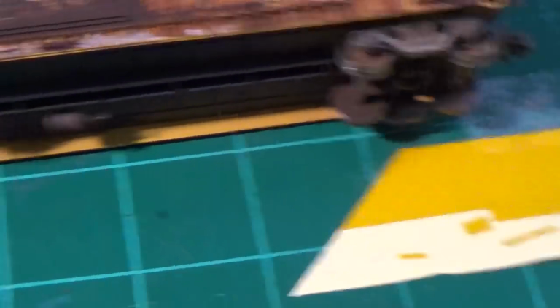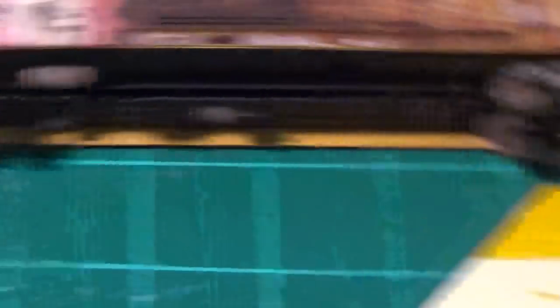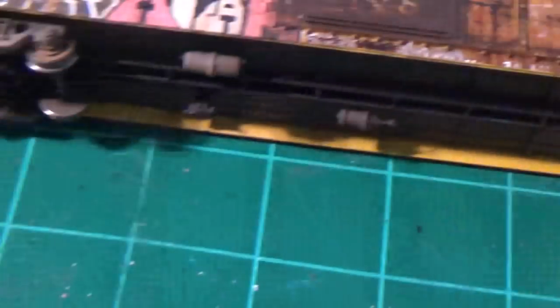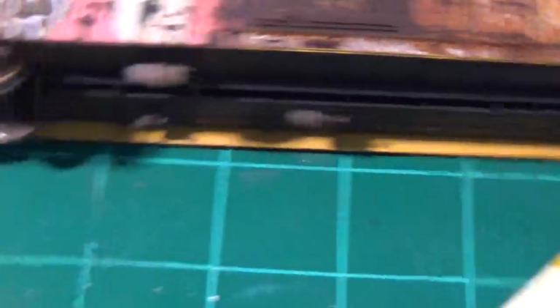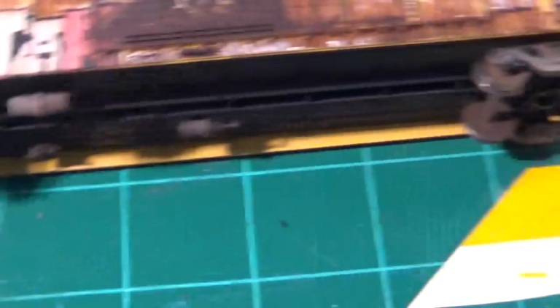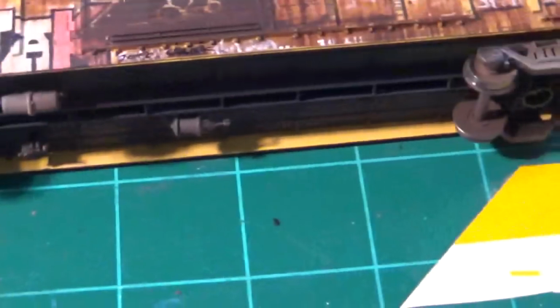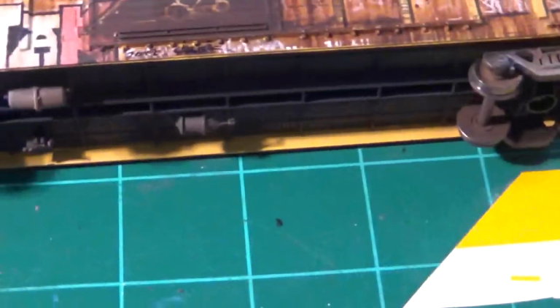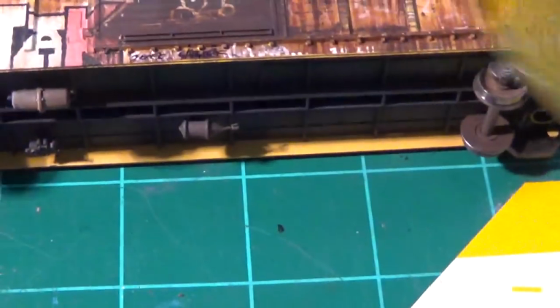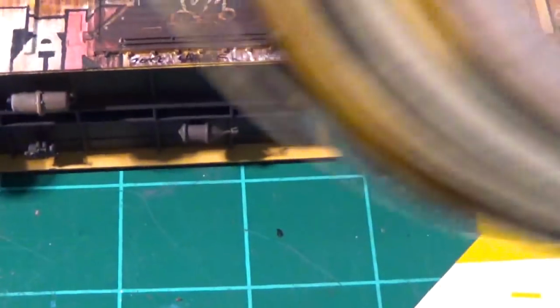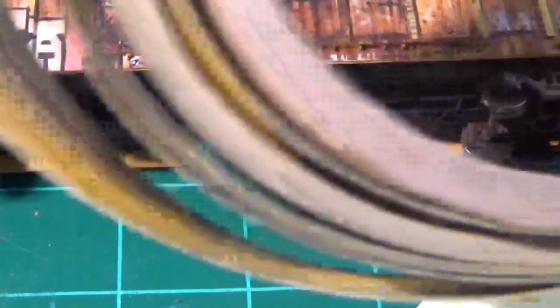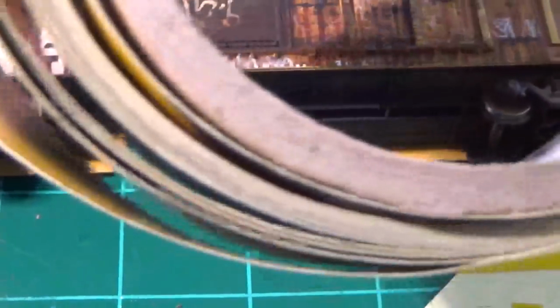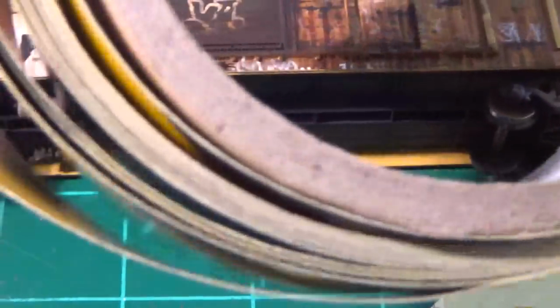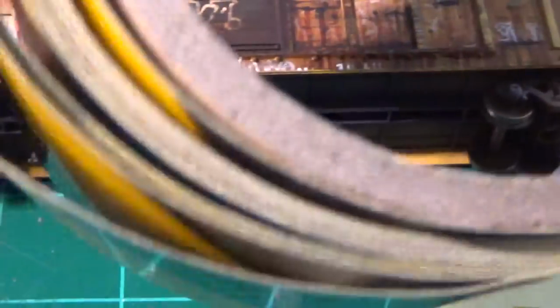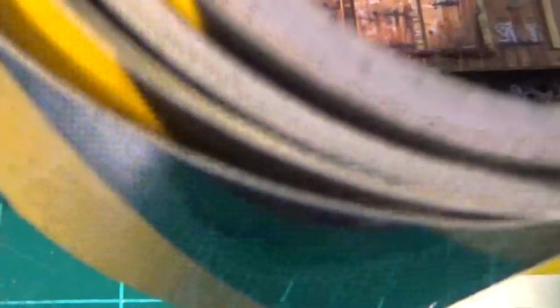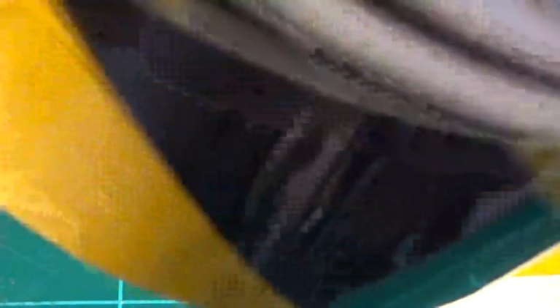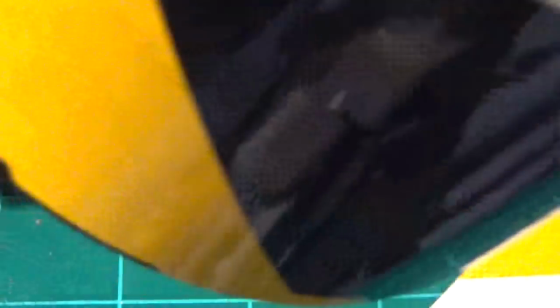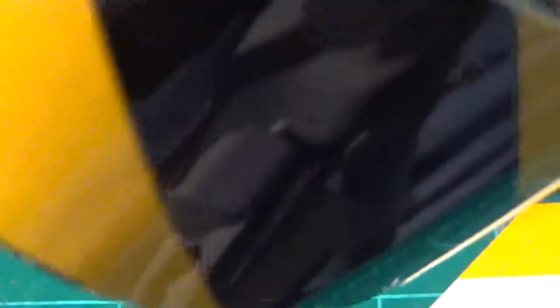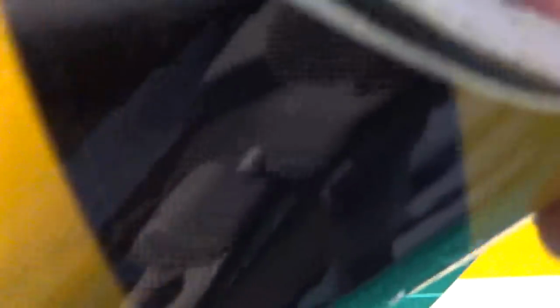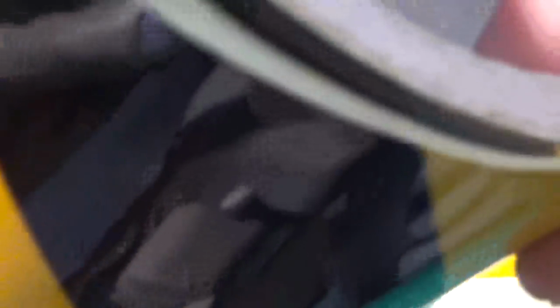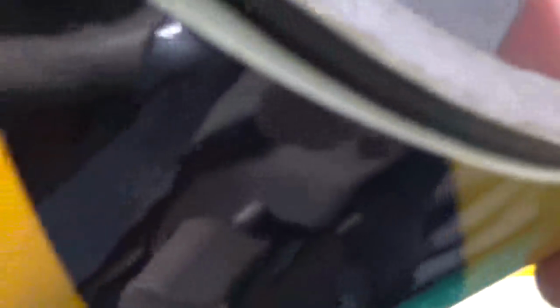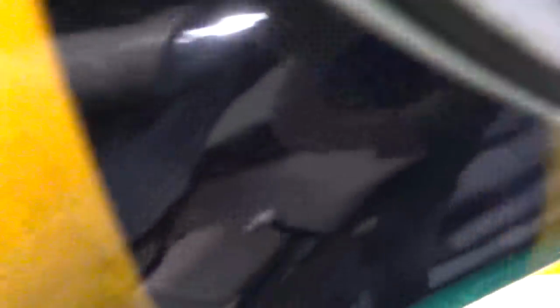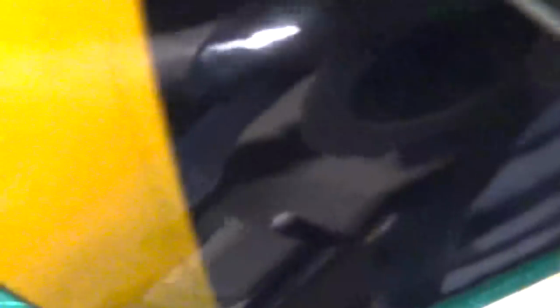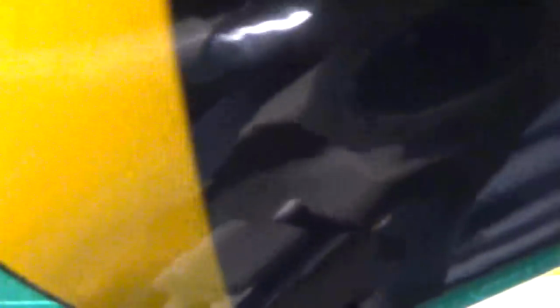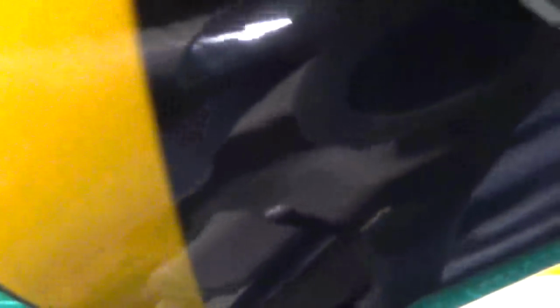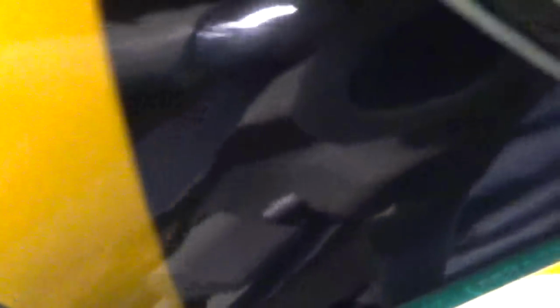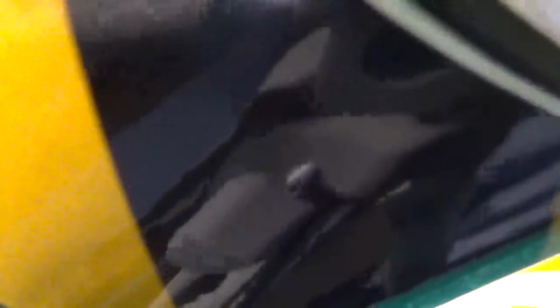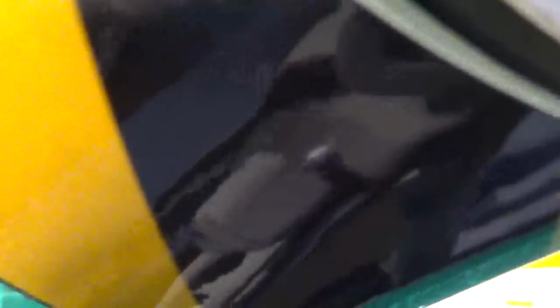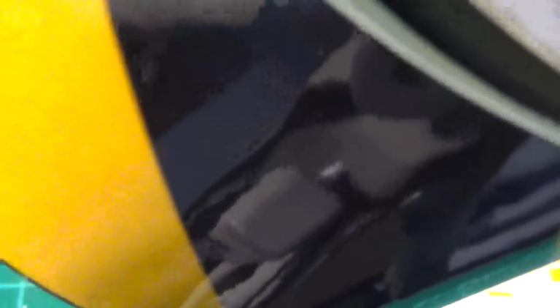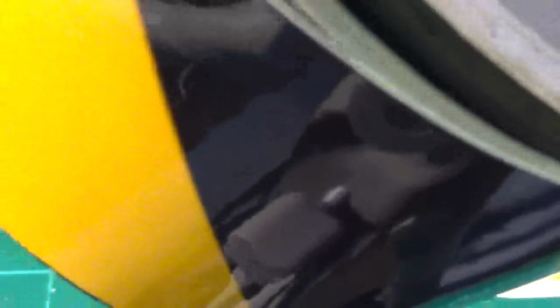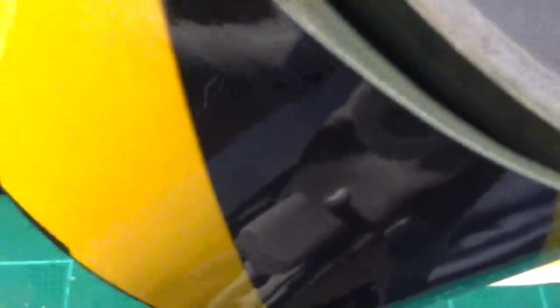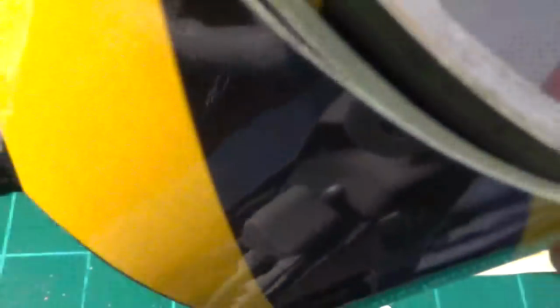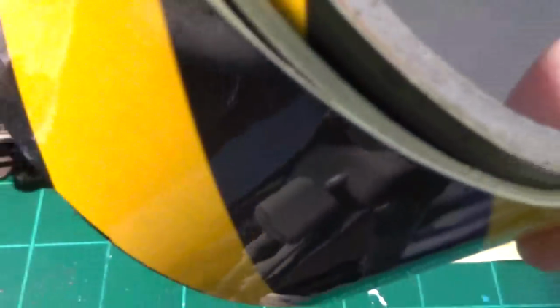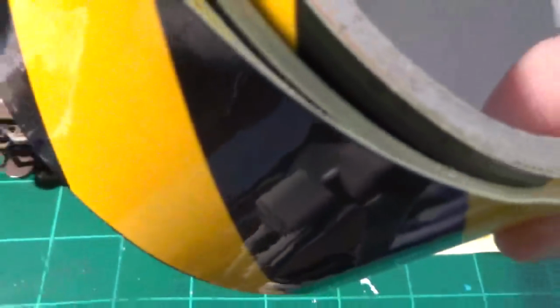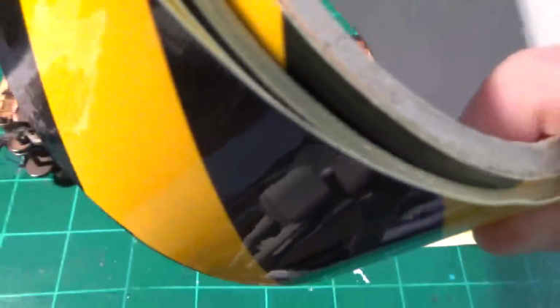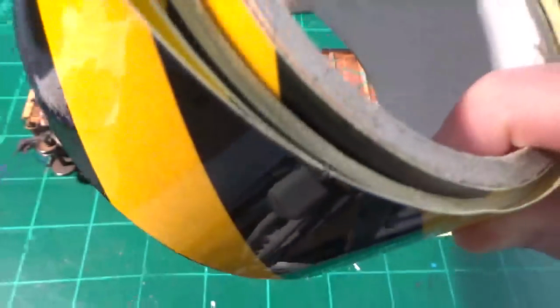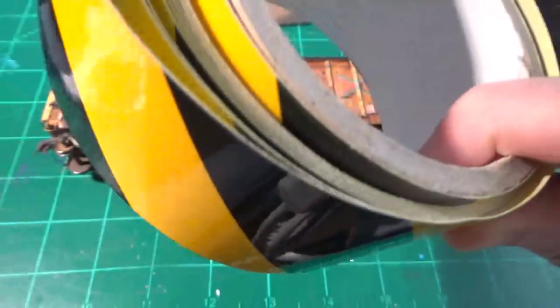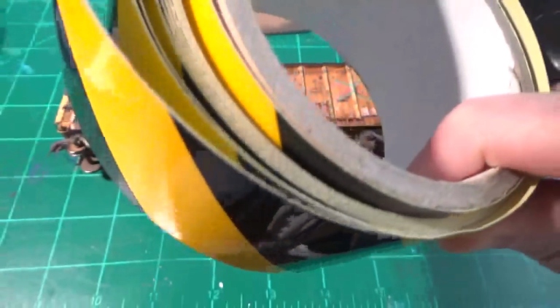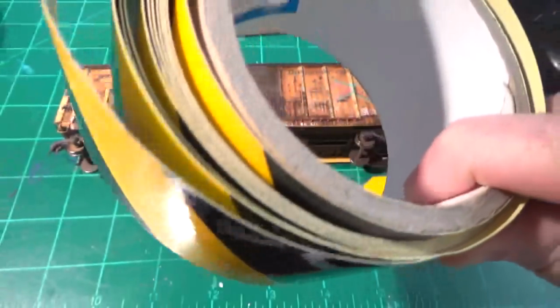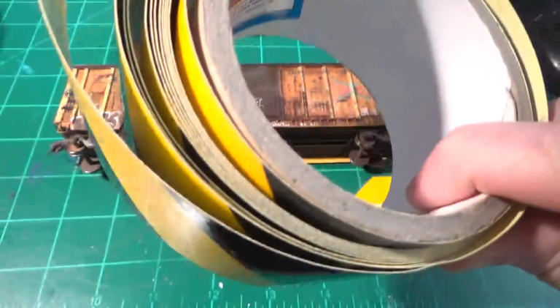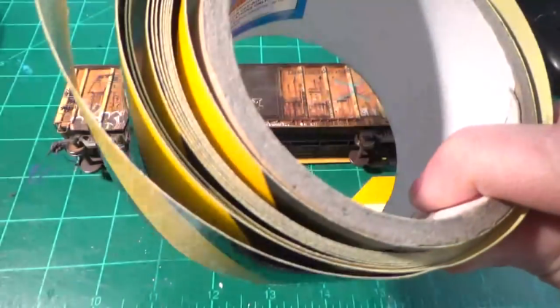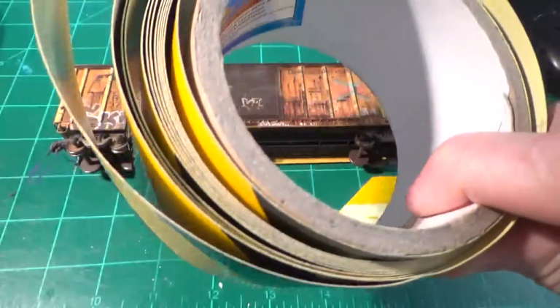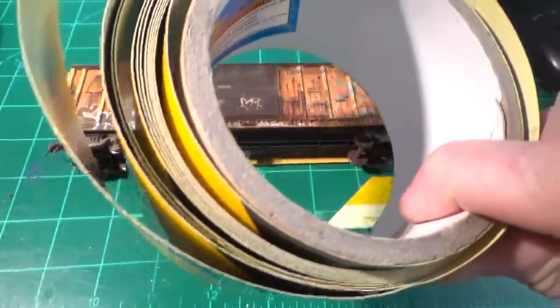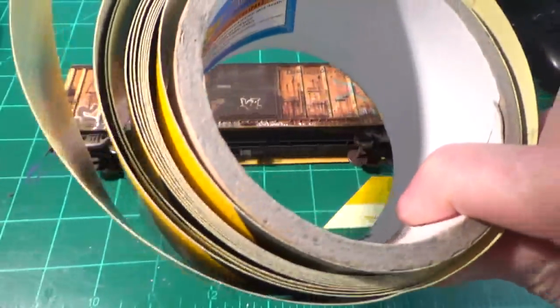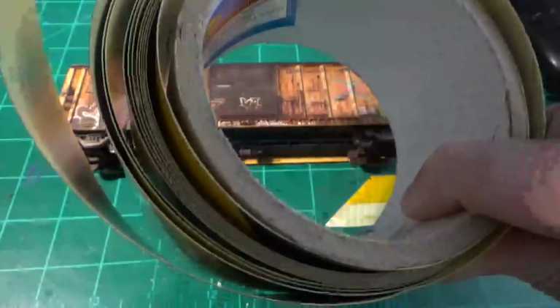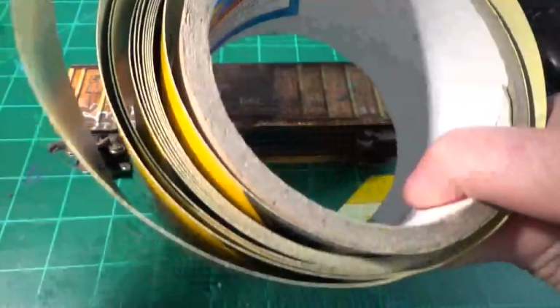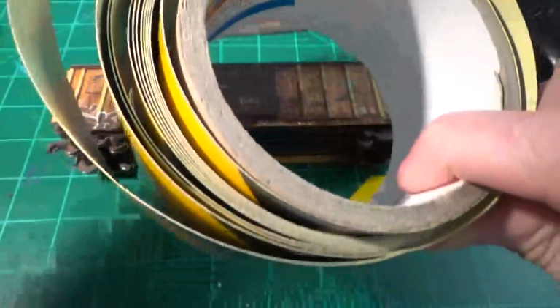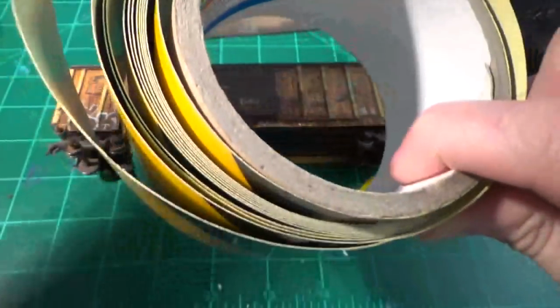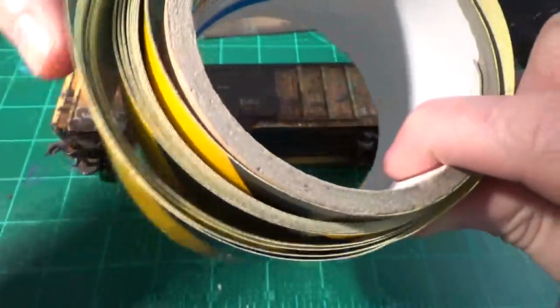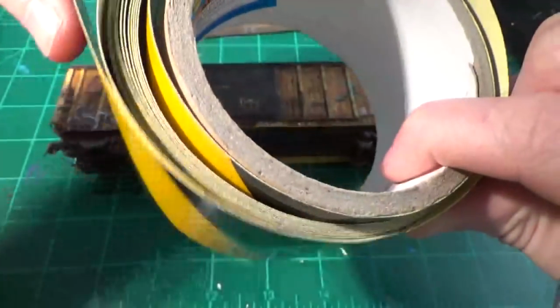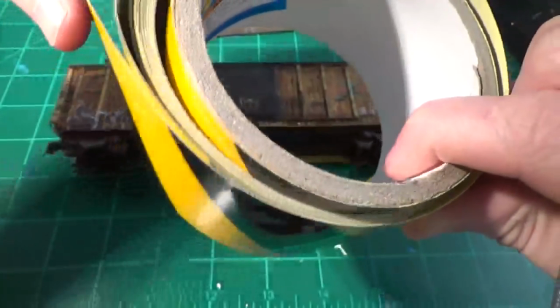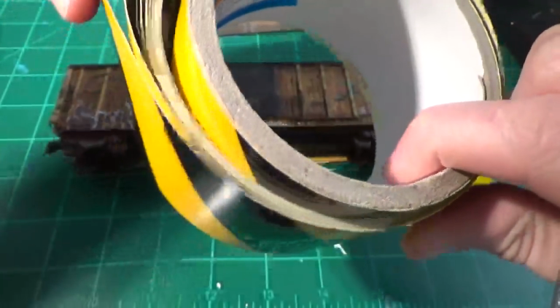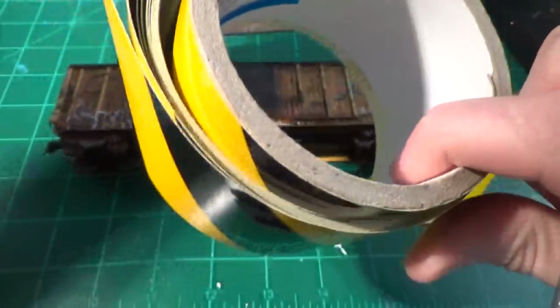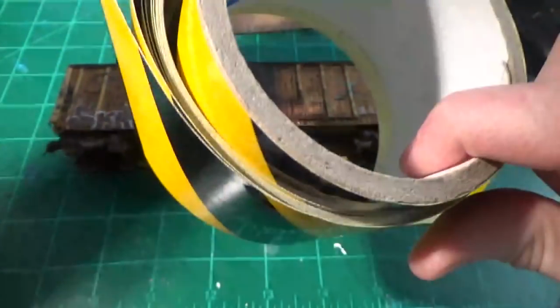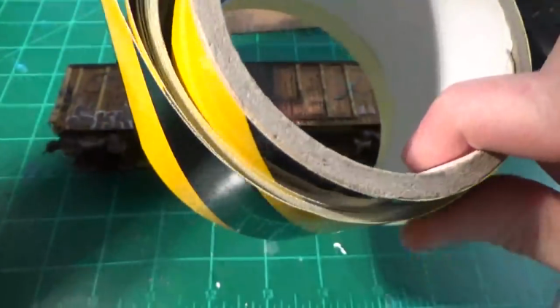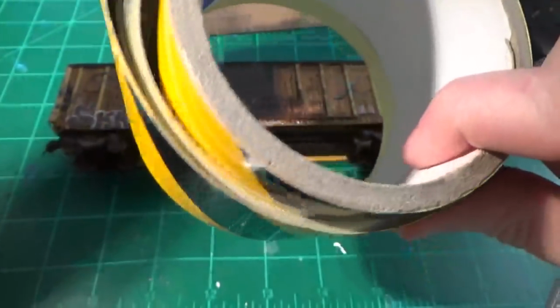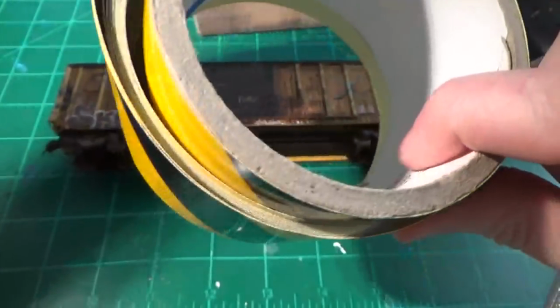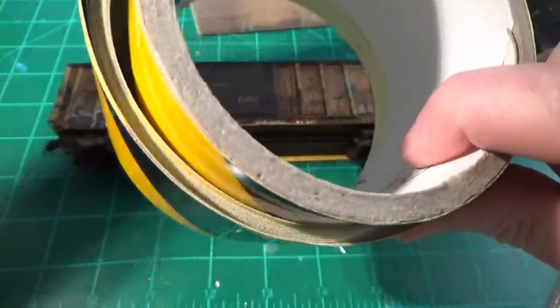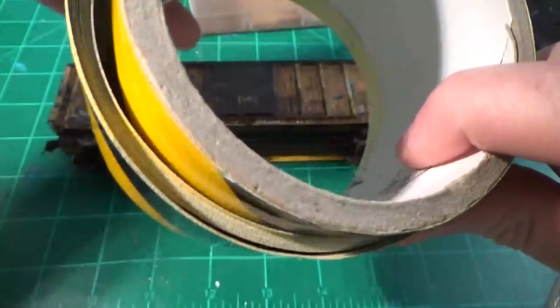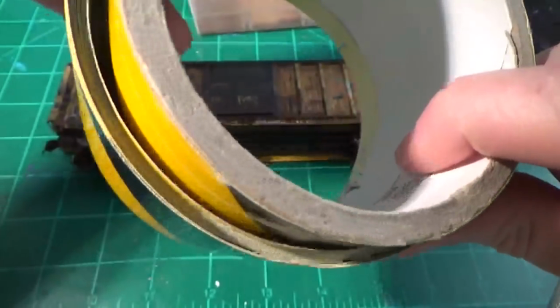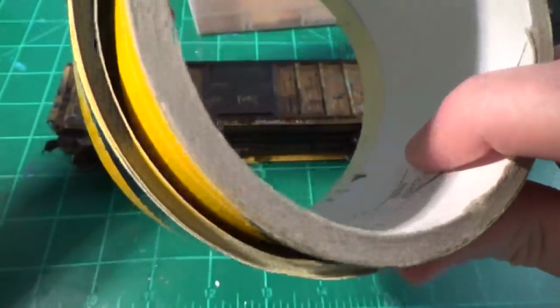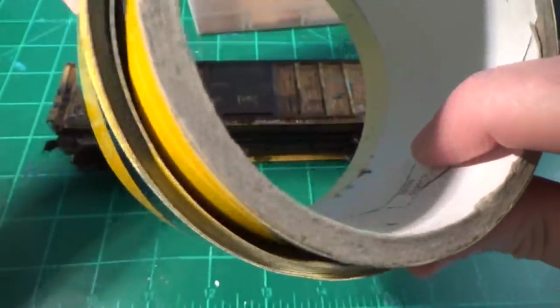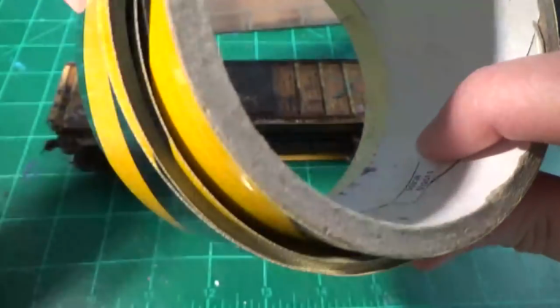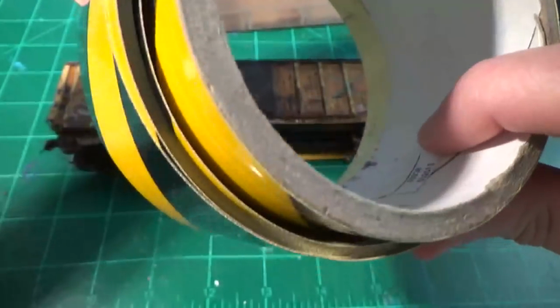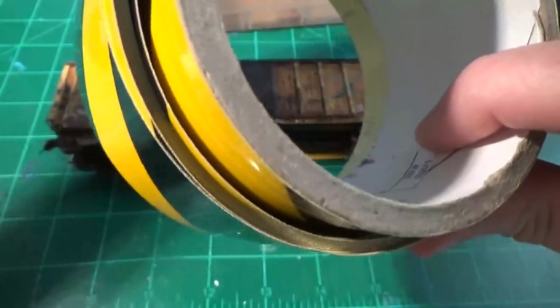I'll go ahead and show you the roll here. As you can see, I still have tons of it left. I'm not going to be running out of this any time soon — I'll probably have this for another hundred years.